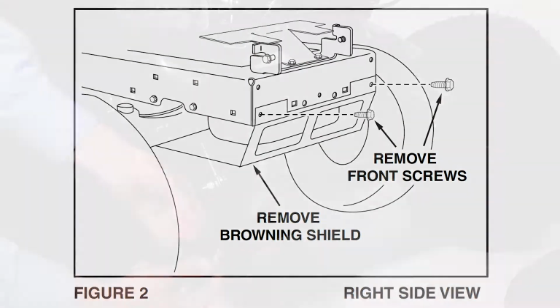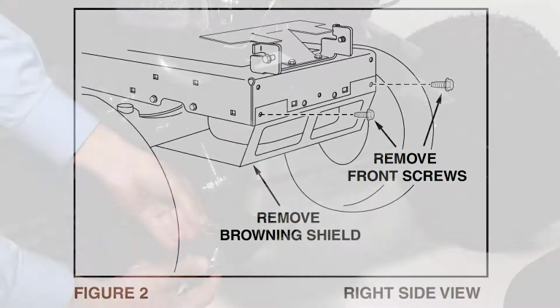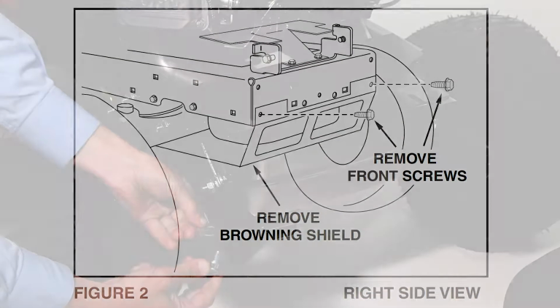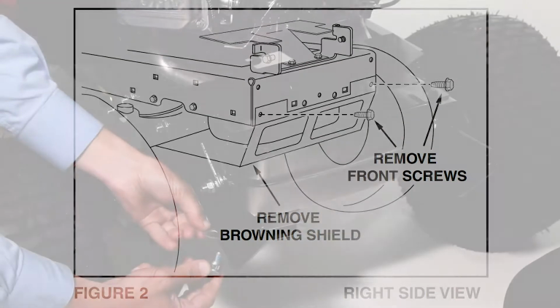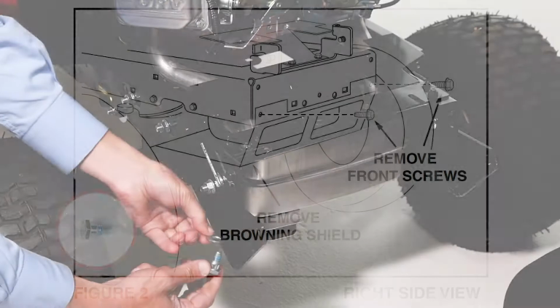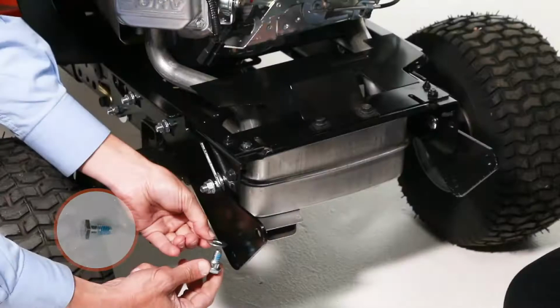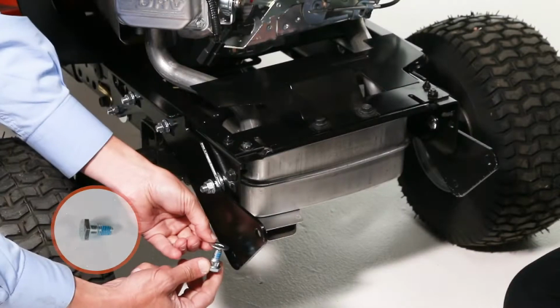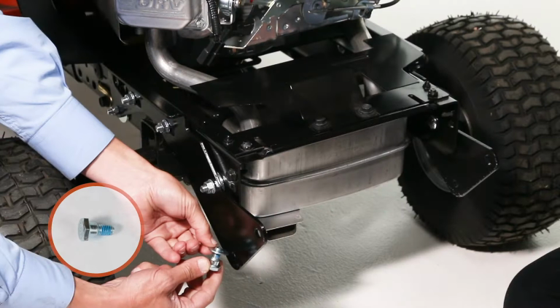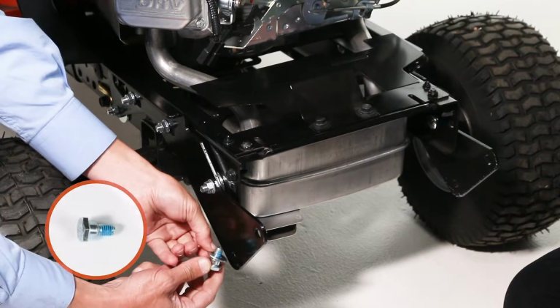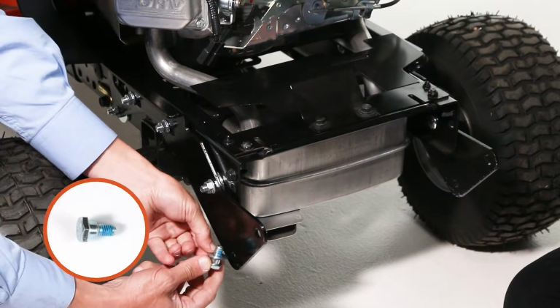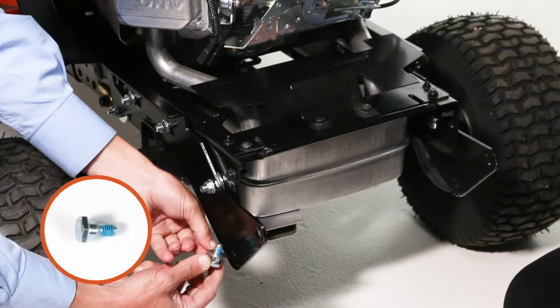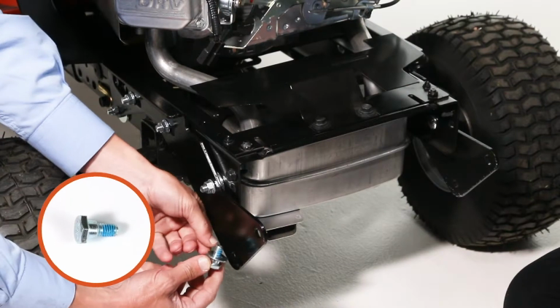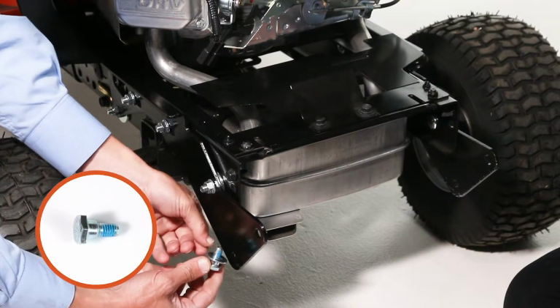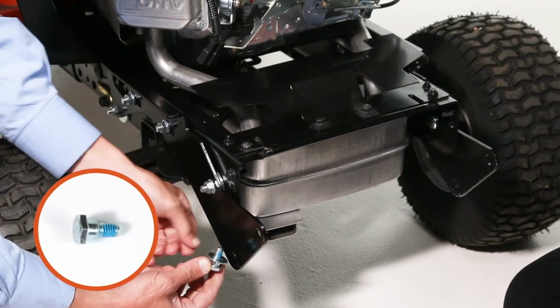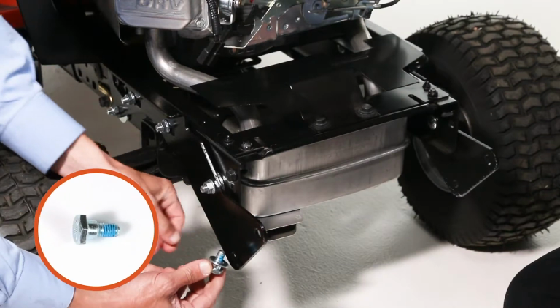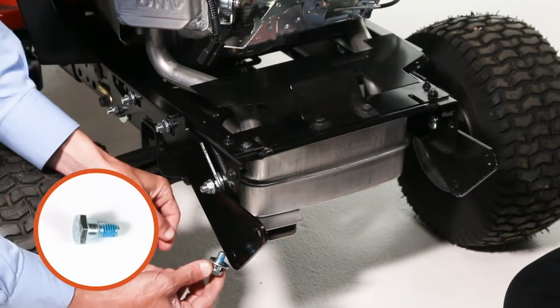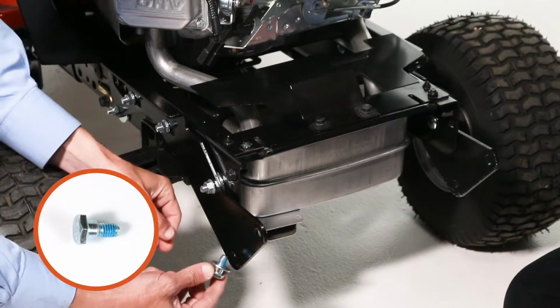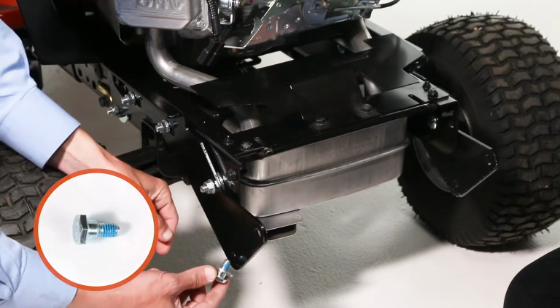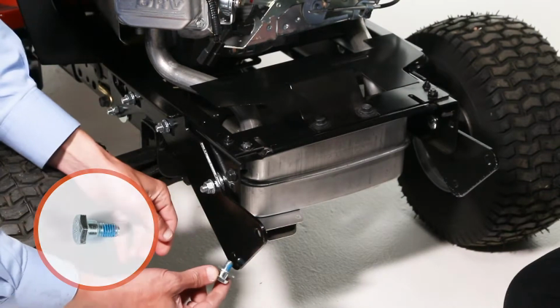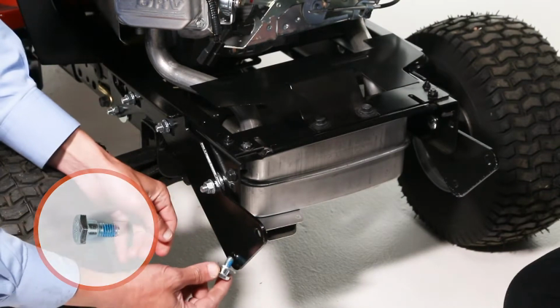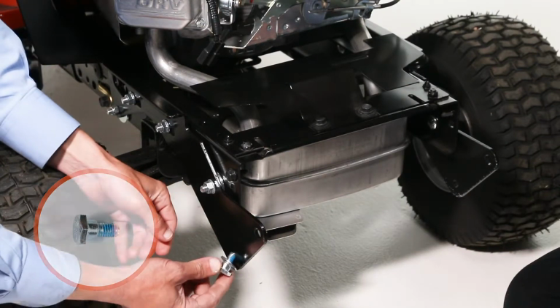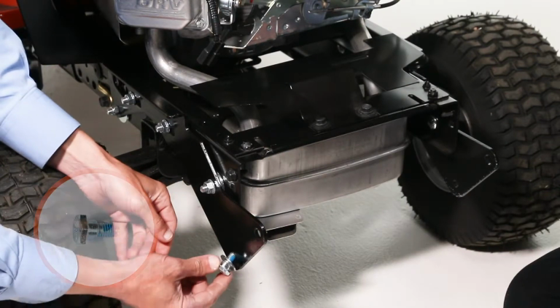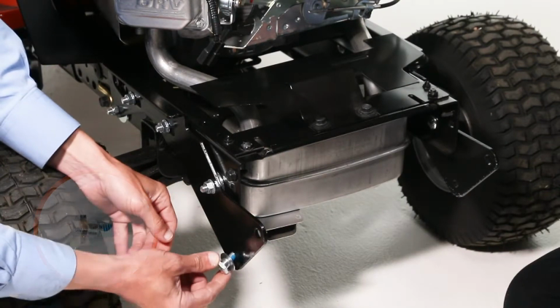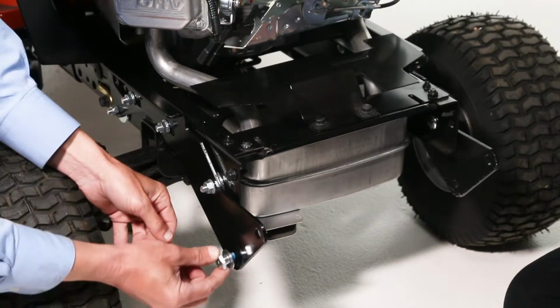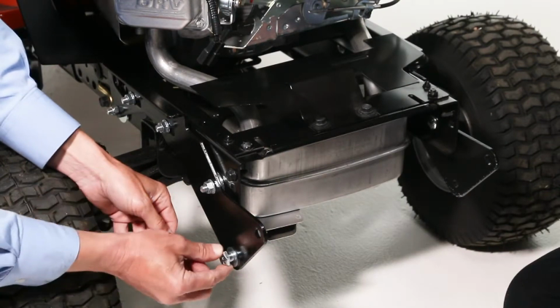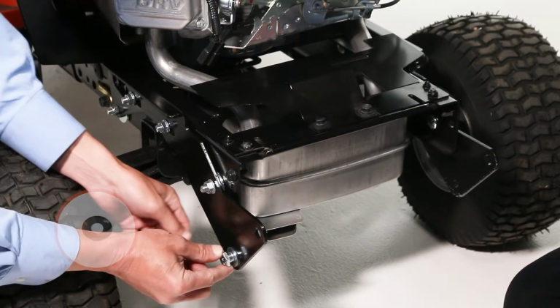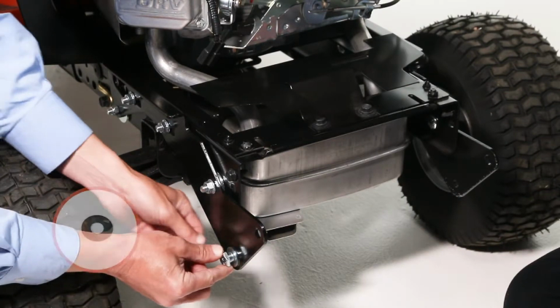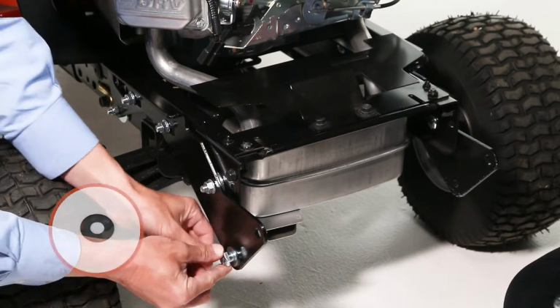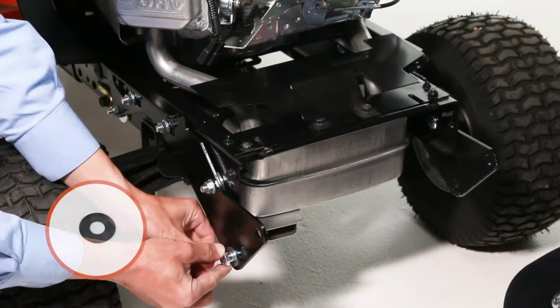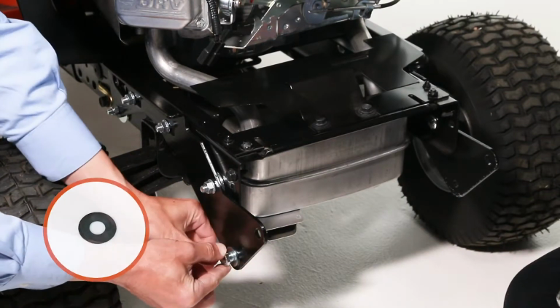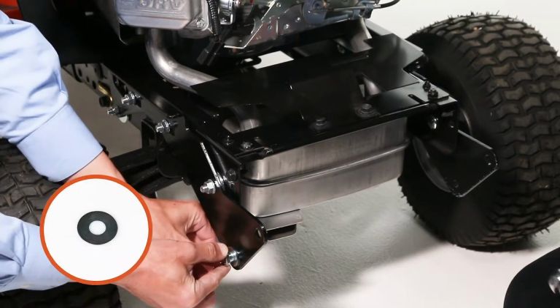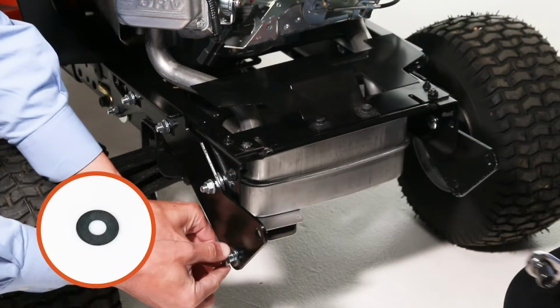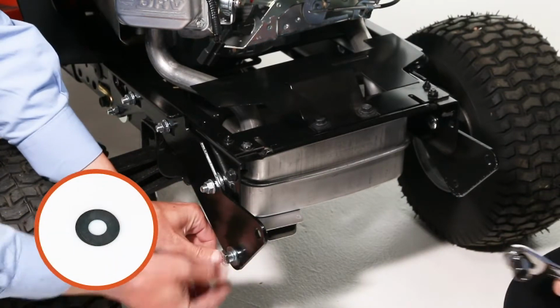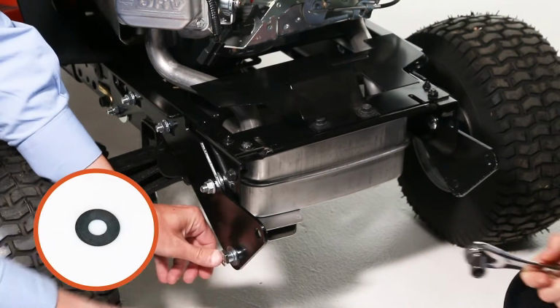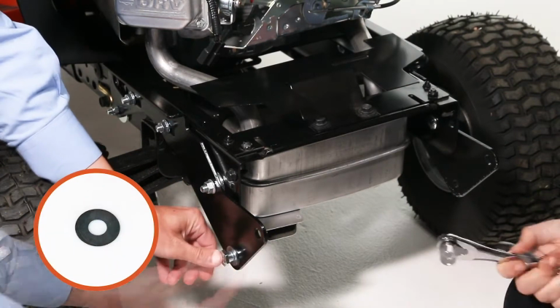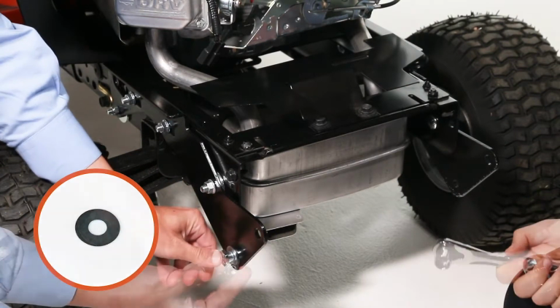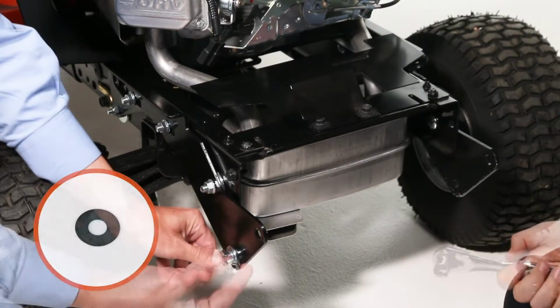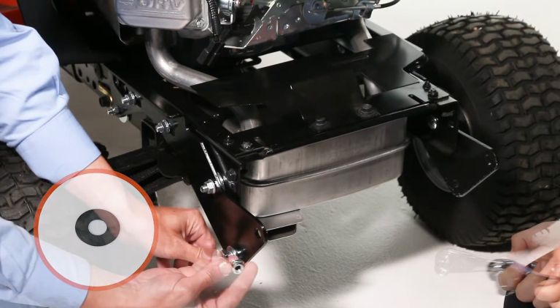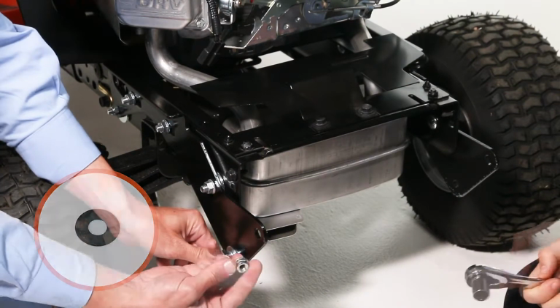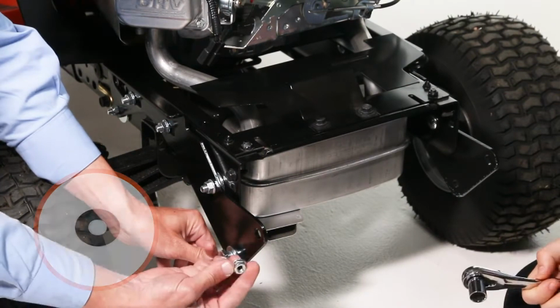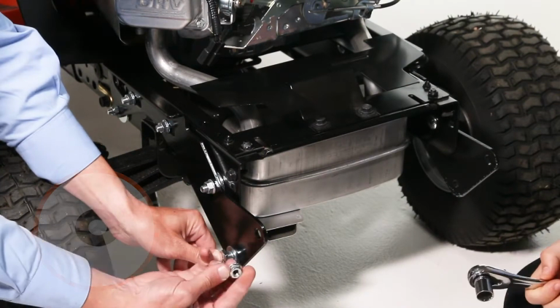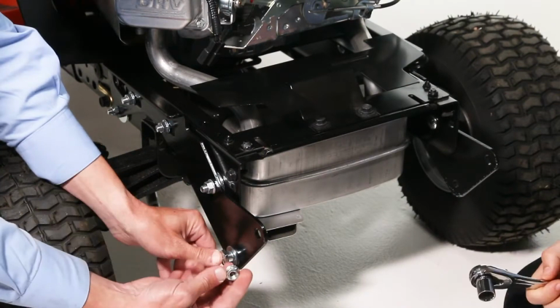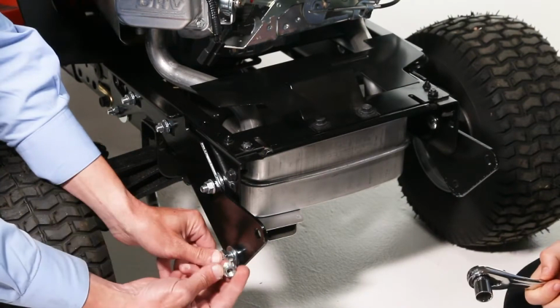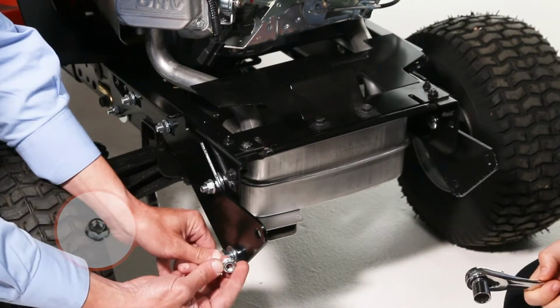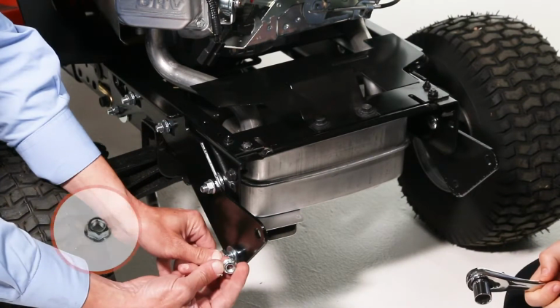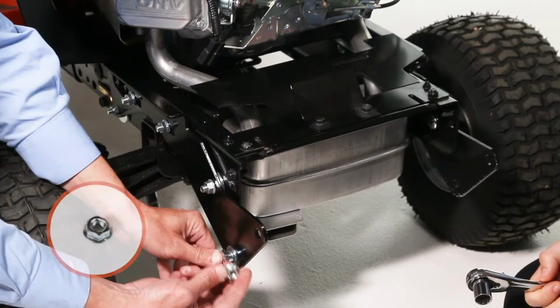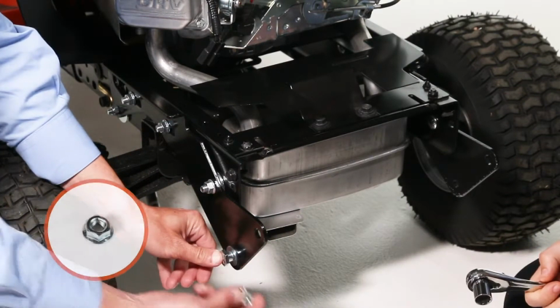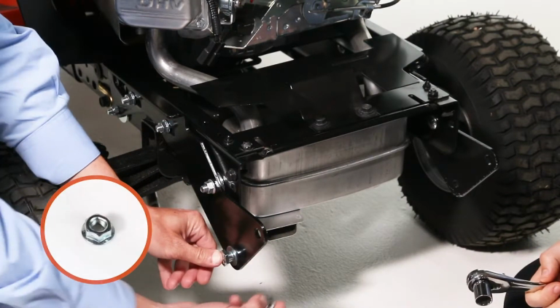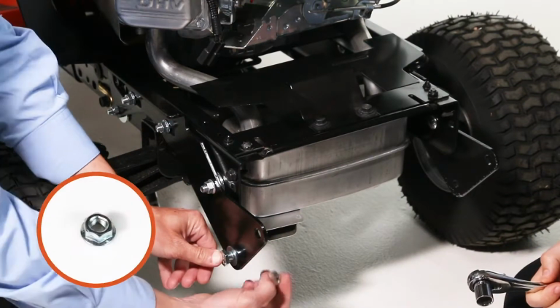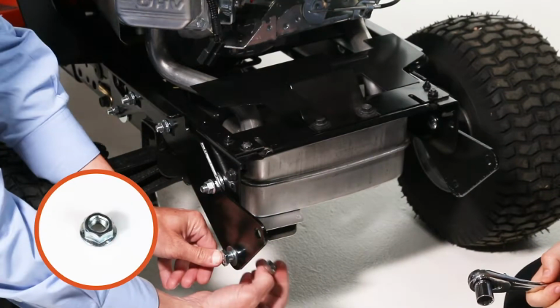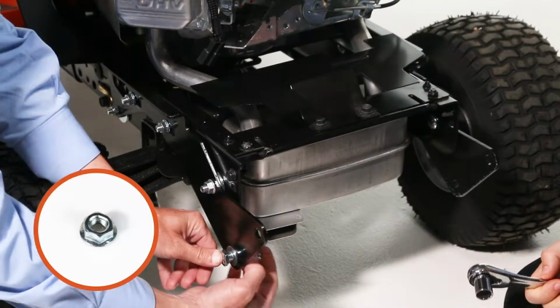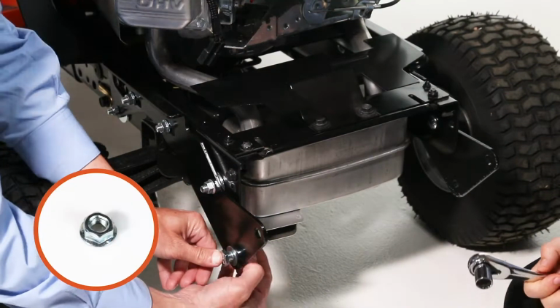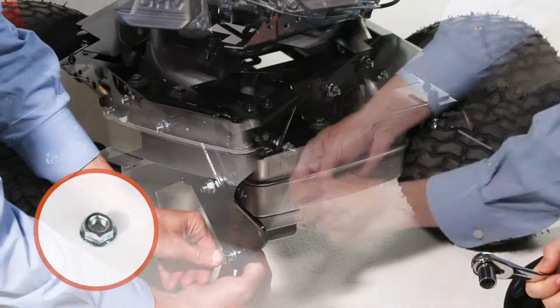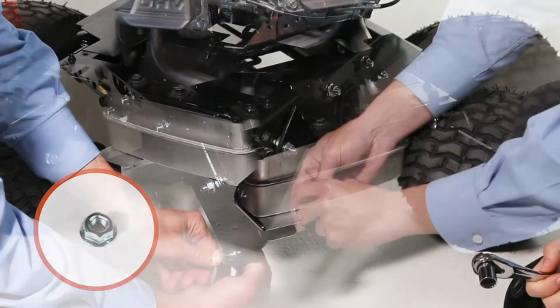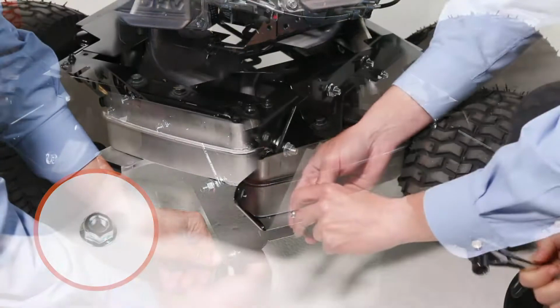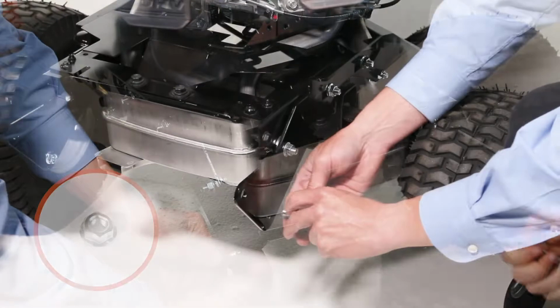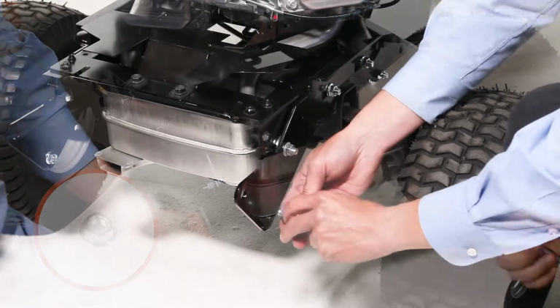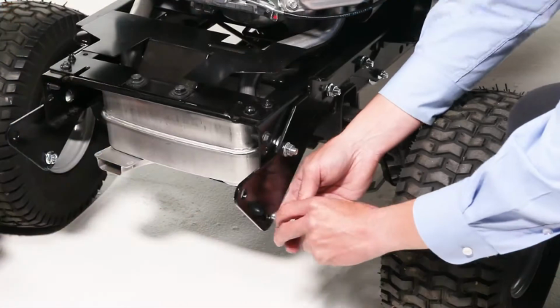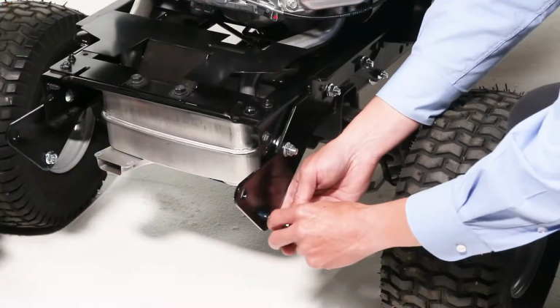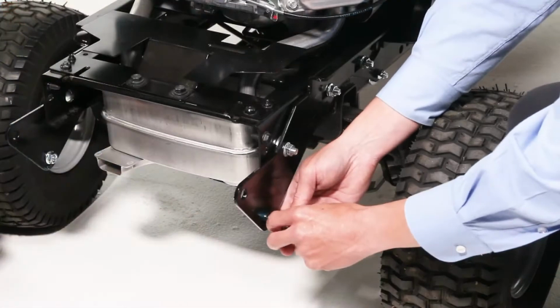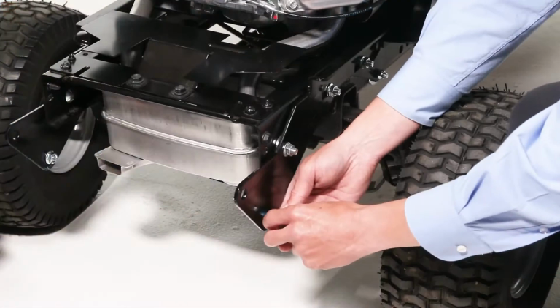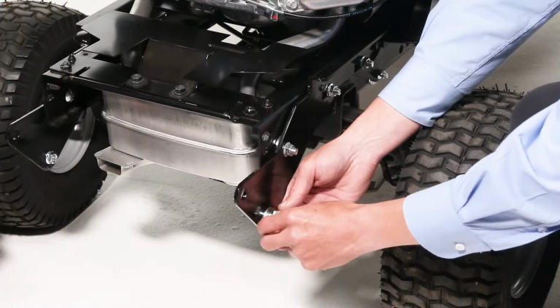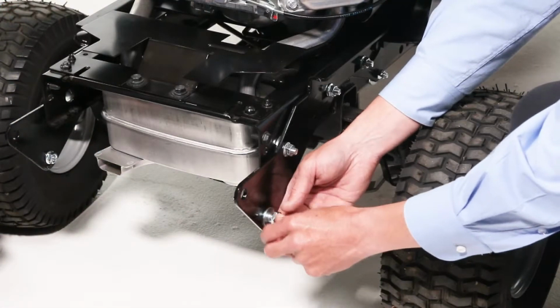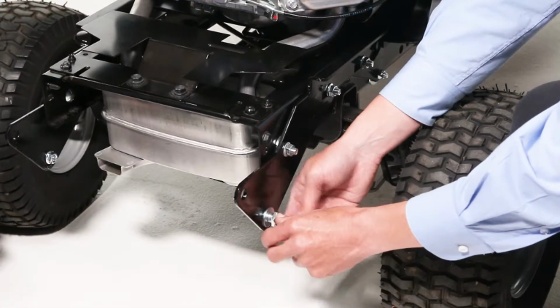Next, install a shoulder bolt, a 3⁄8 inch washer, and a 3⁄8 inch flange lock nut into the left and right-hand brackets.